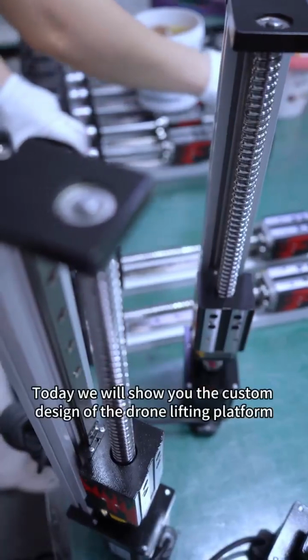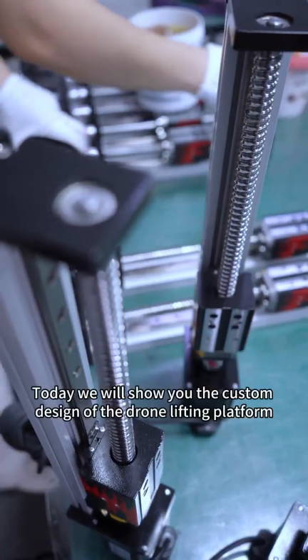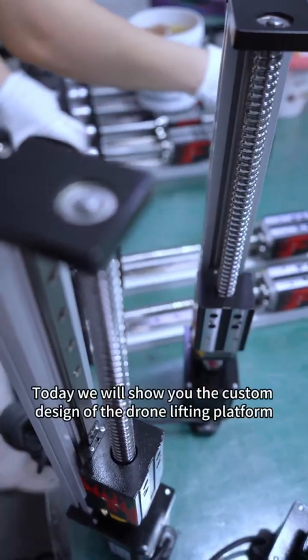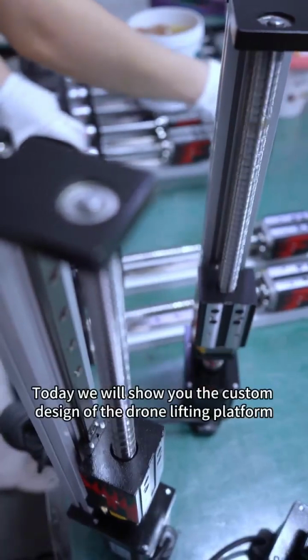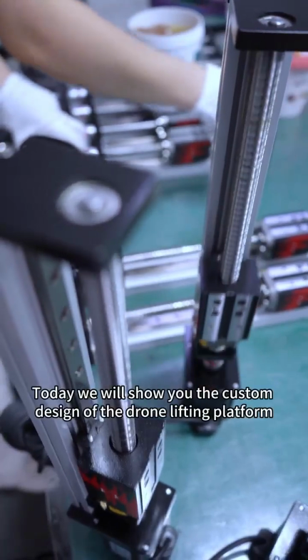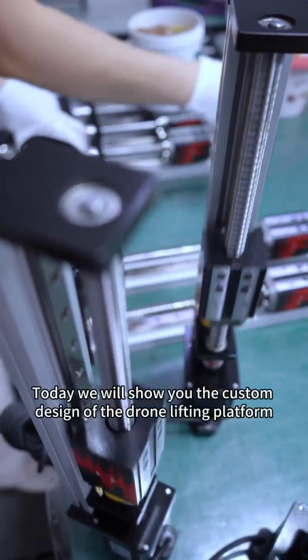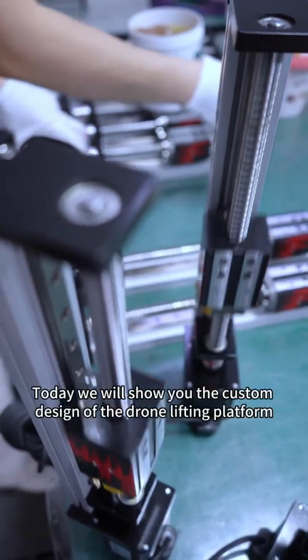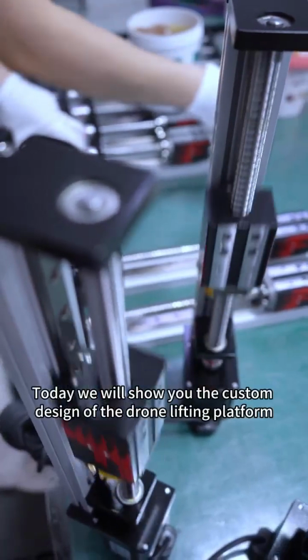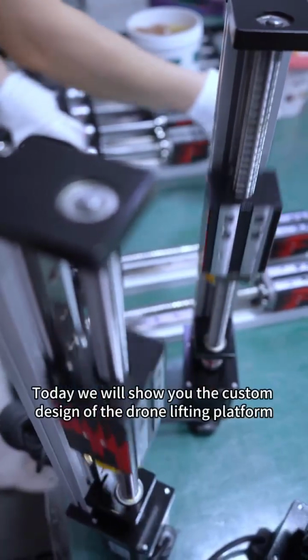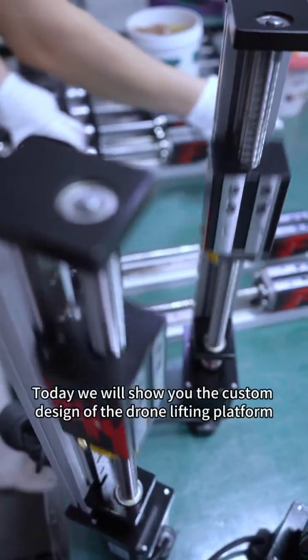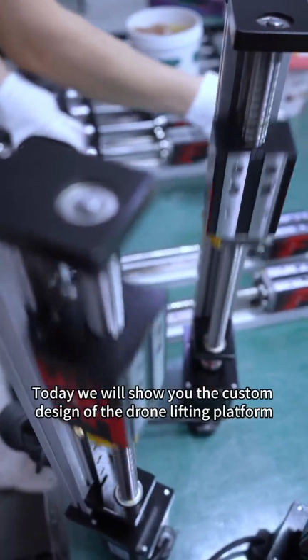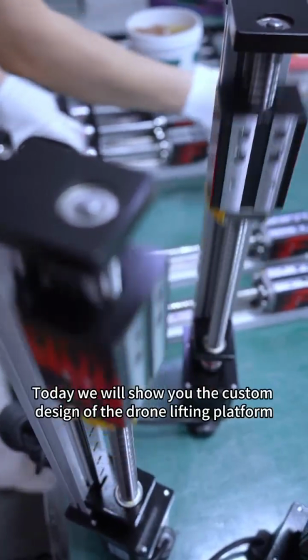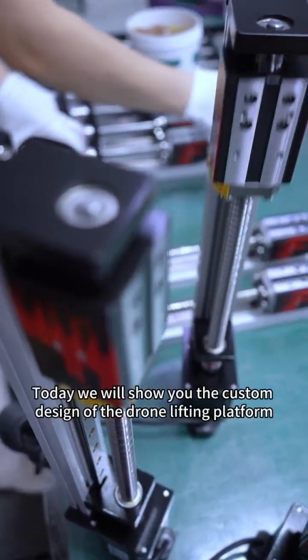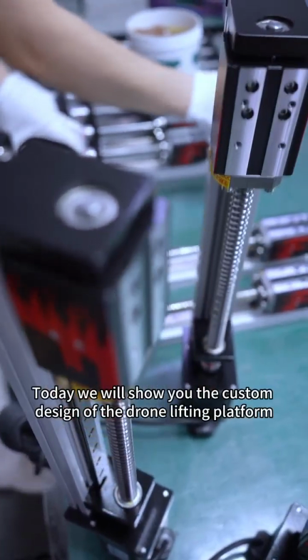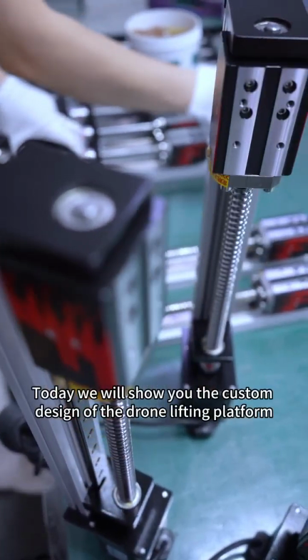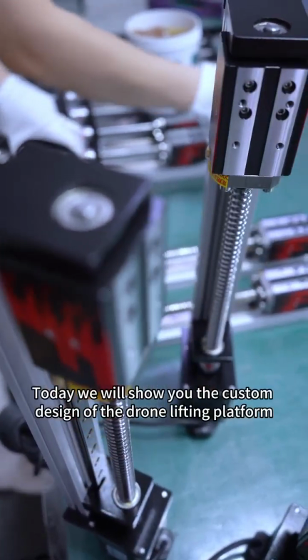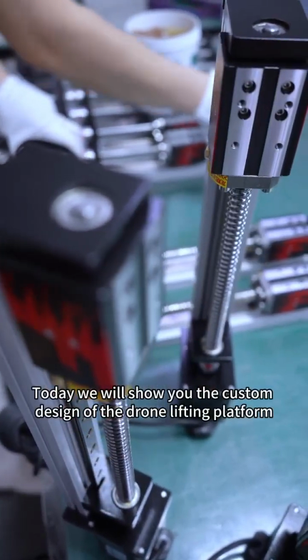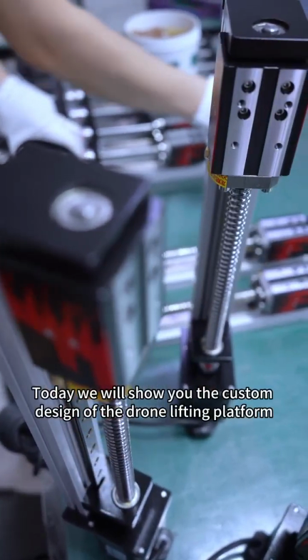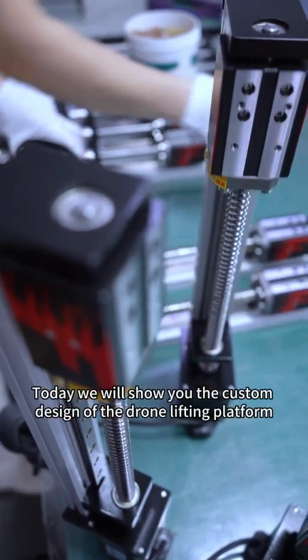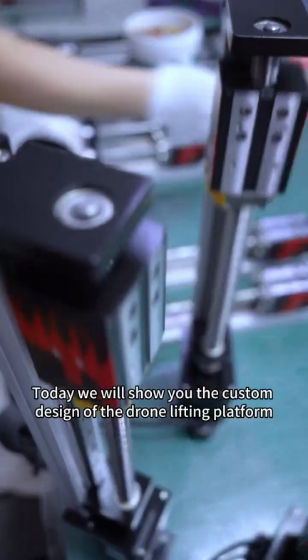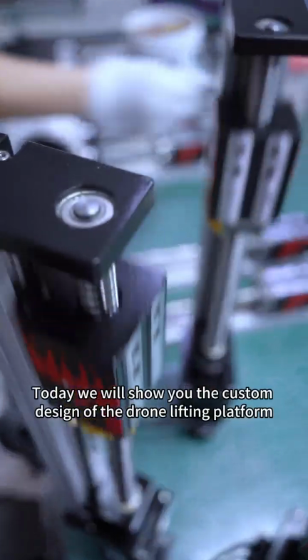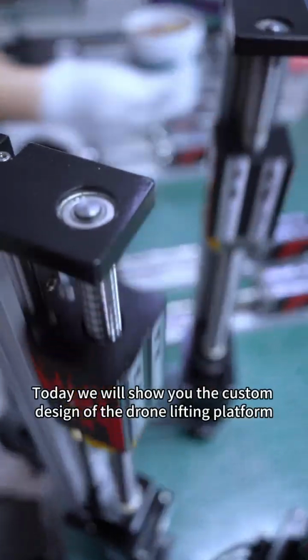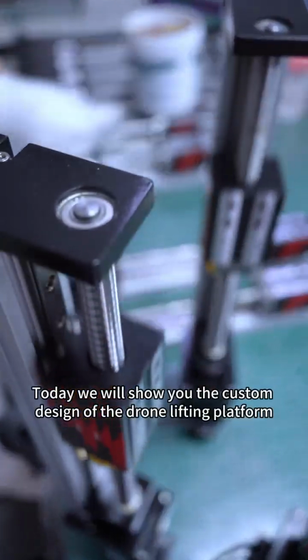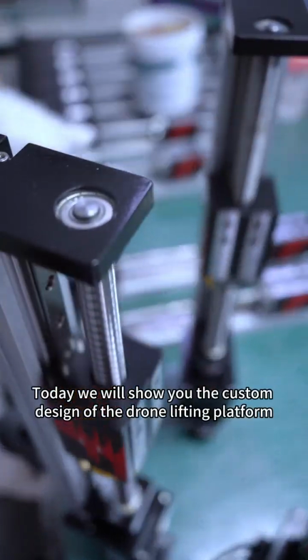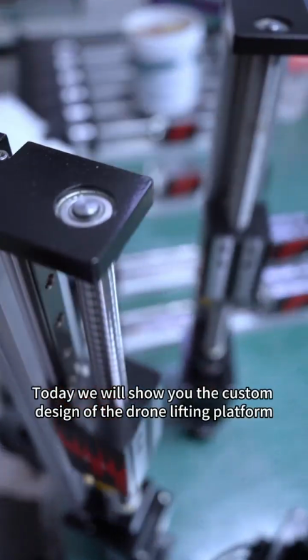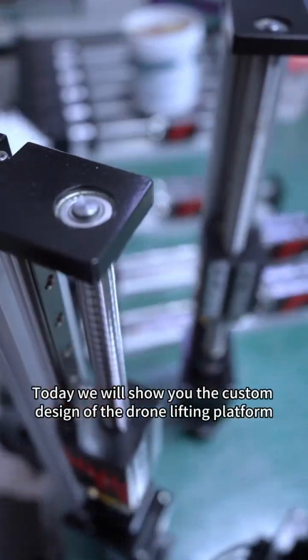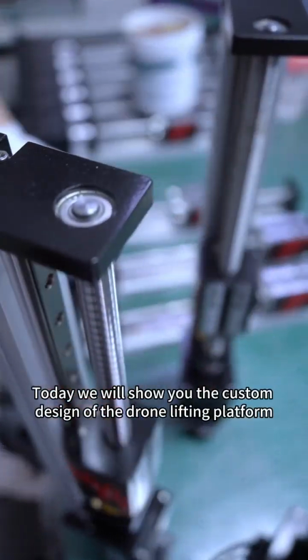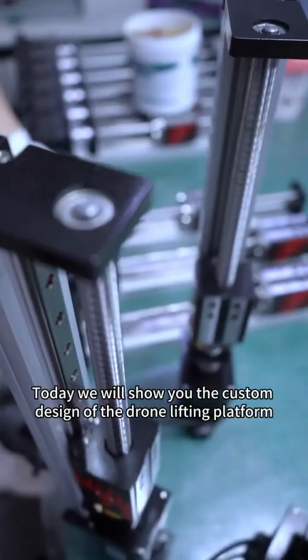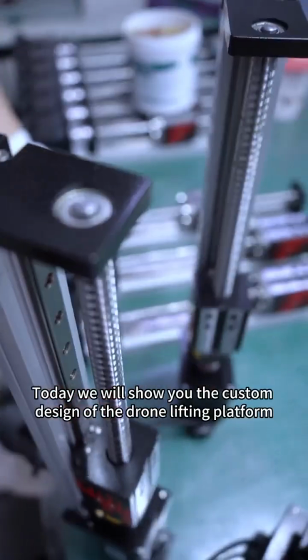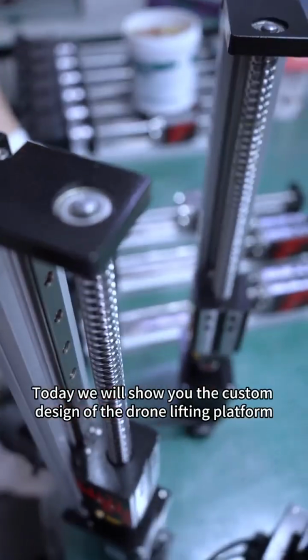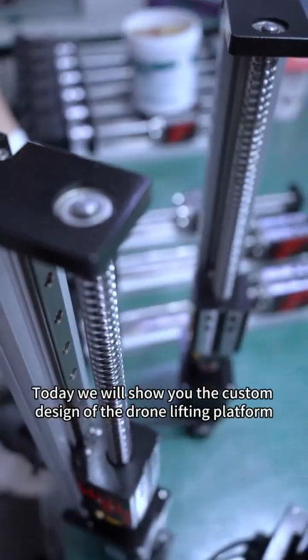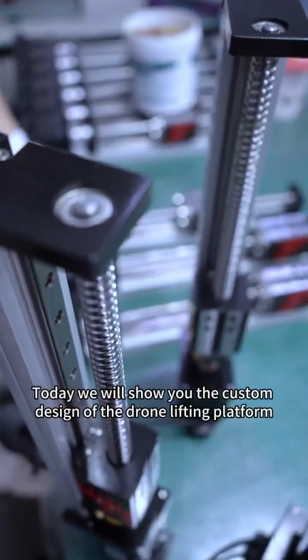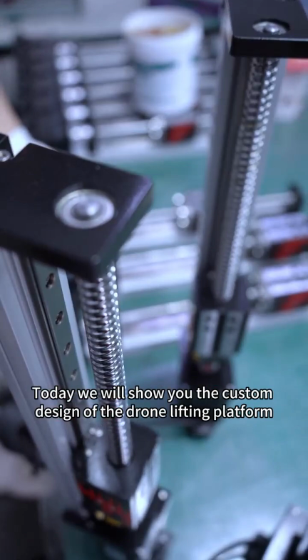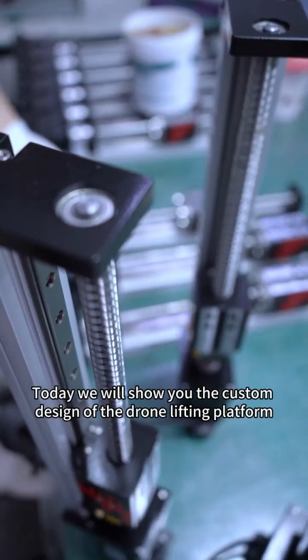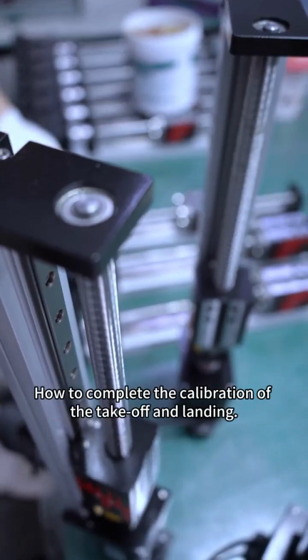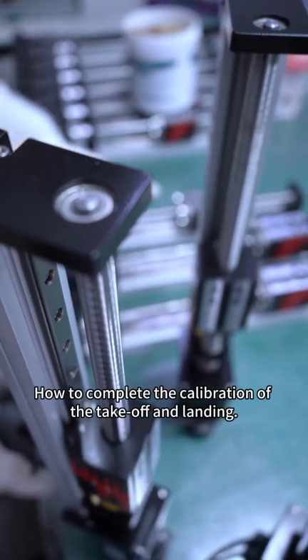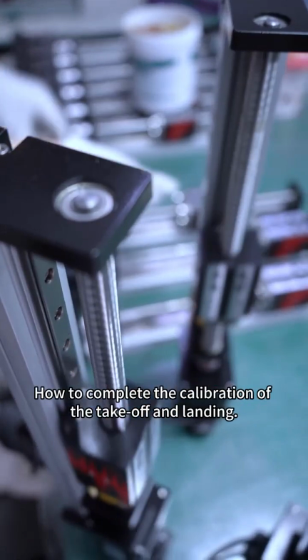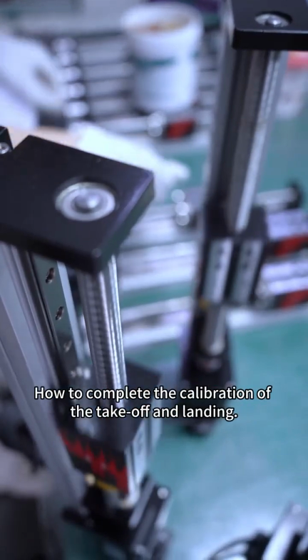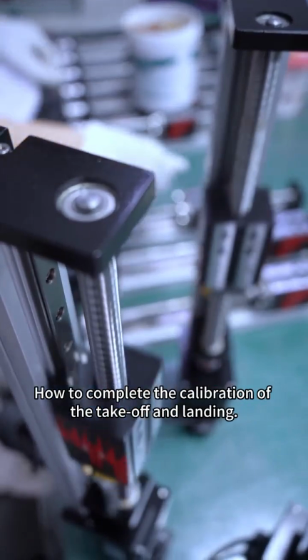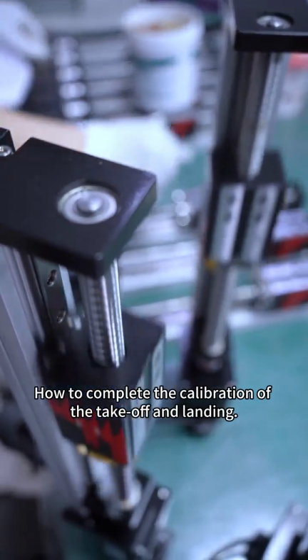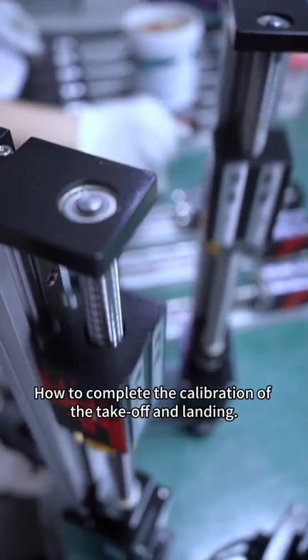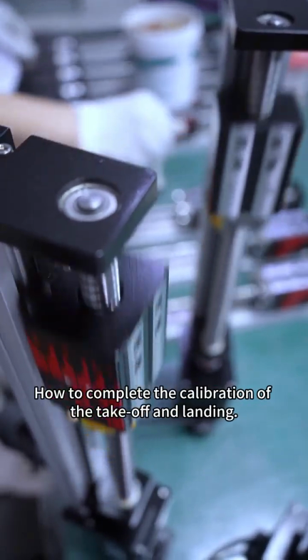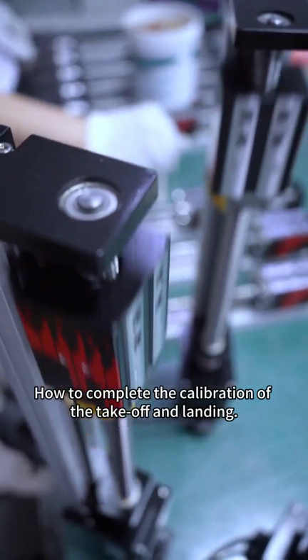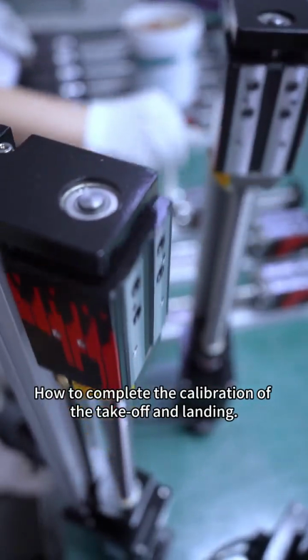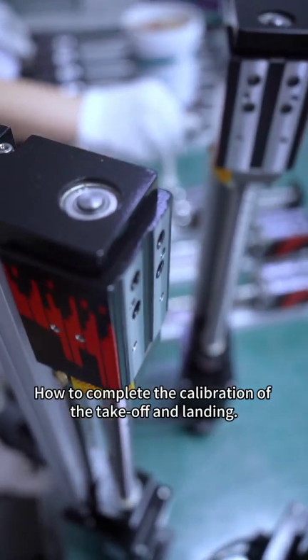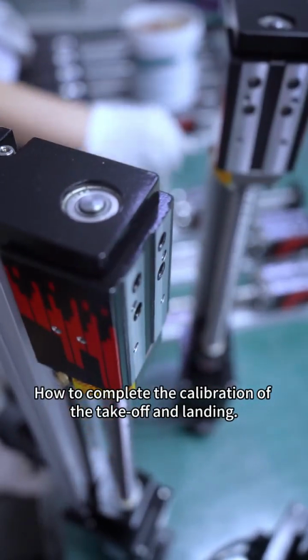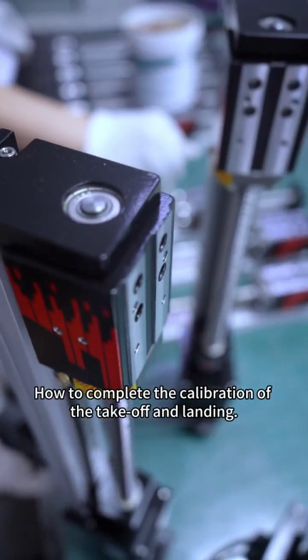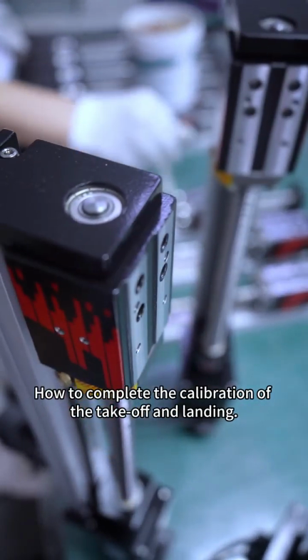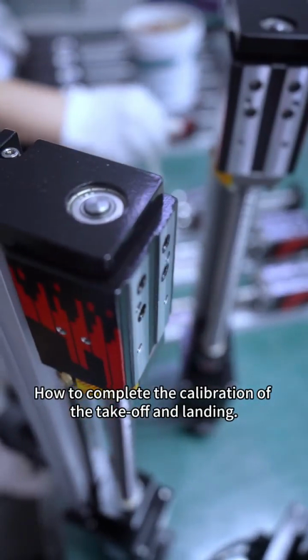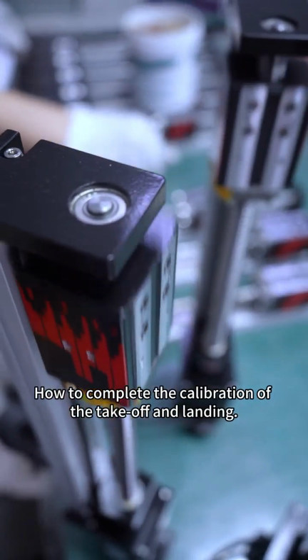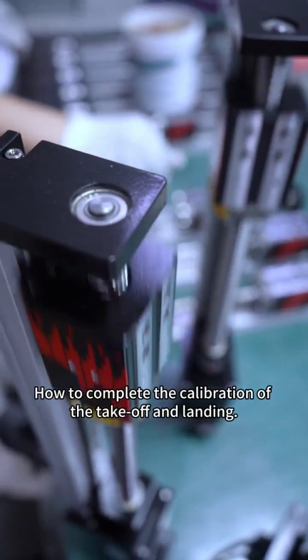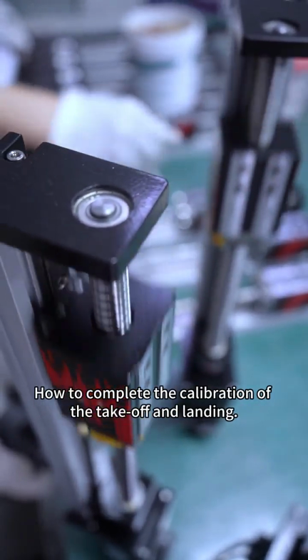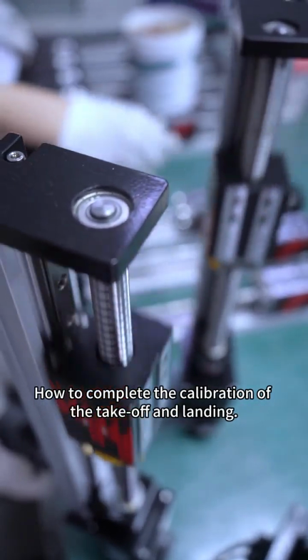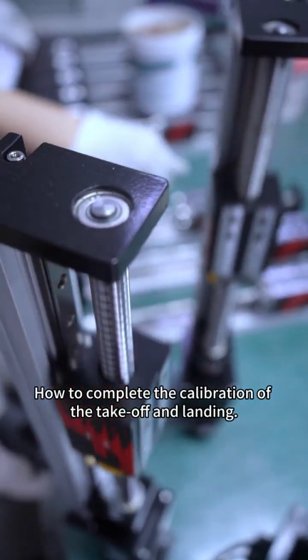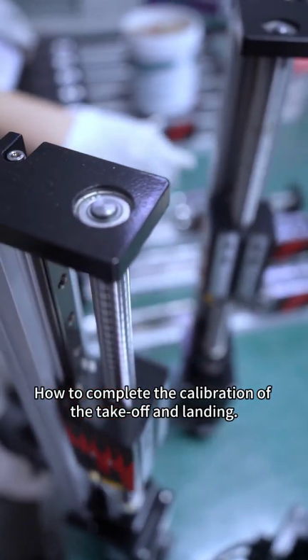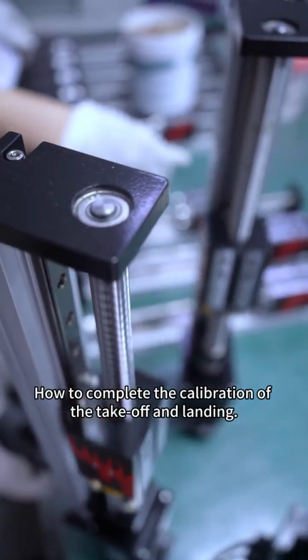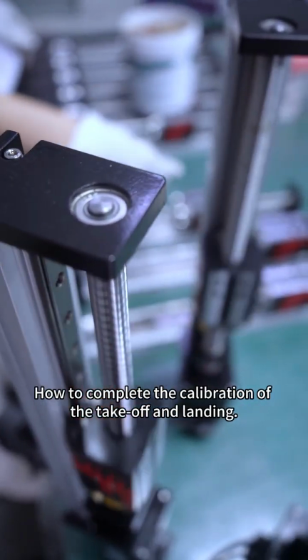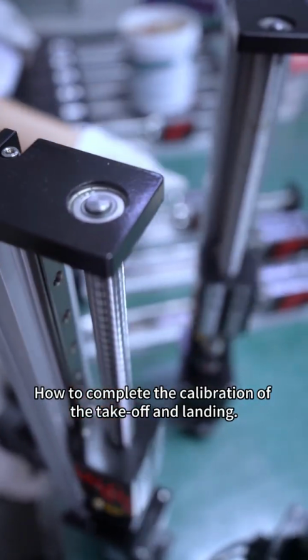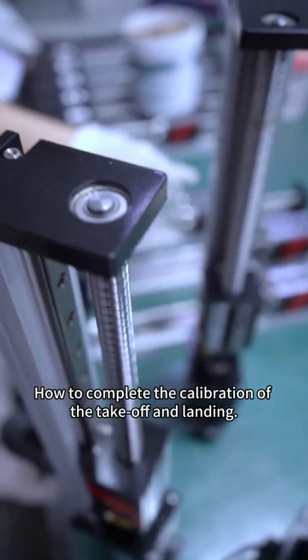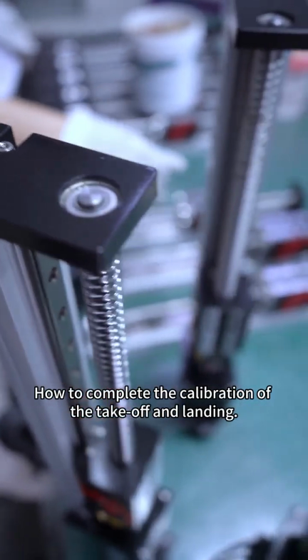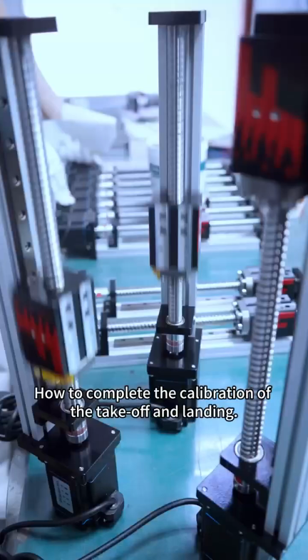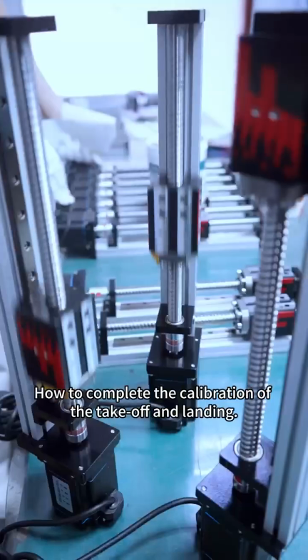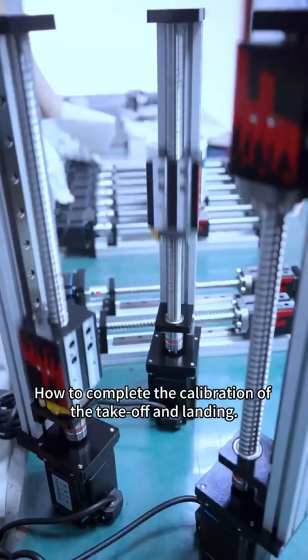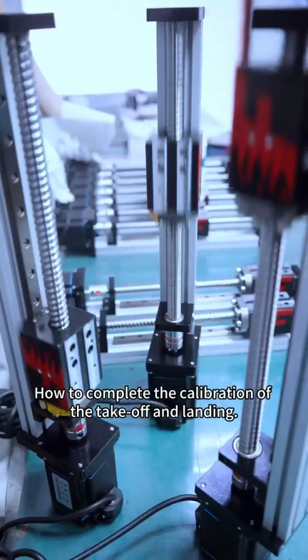Today we will show you the custom design of the drone lifting platform, and how to complete the calibration of the takeoff and landing.